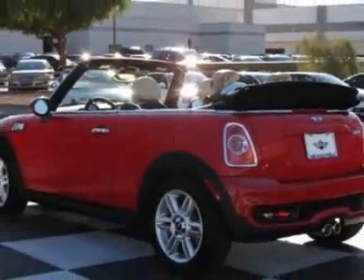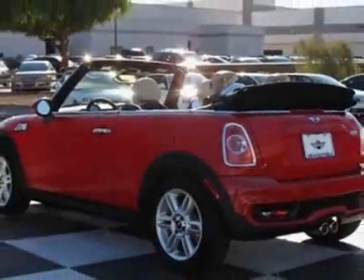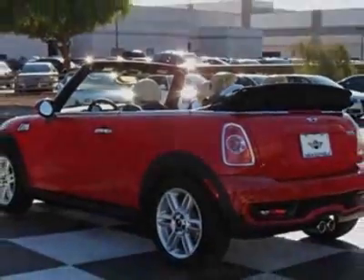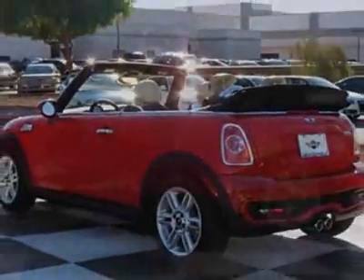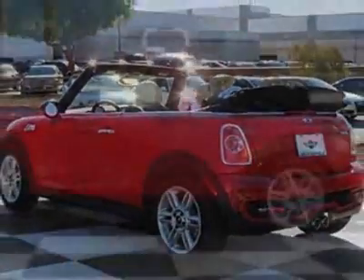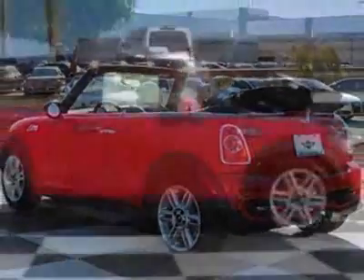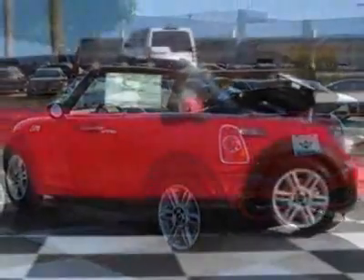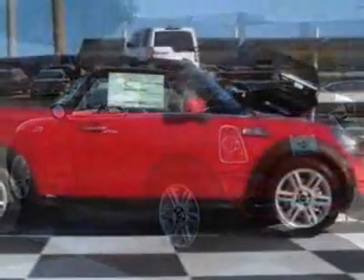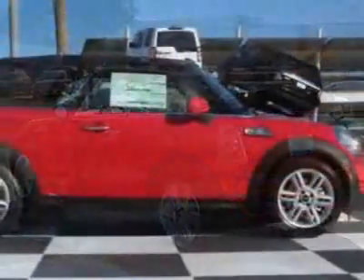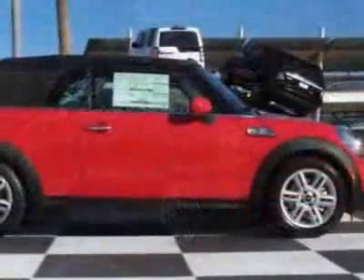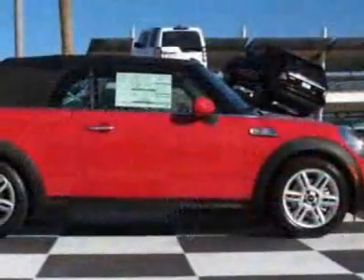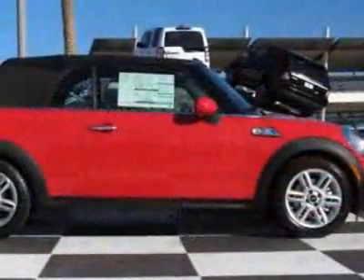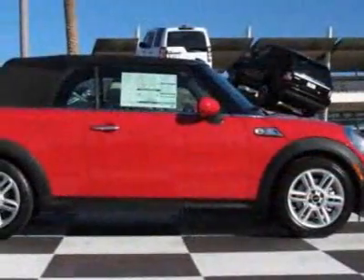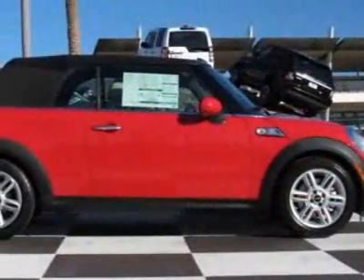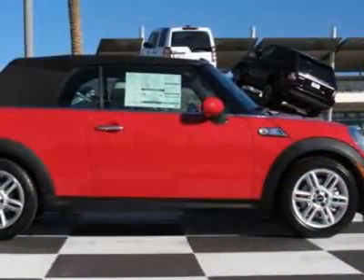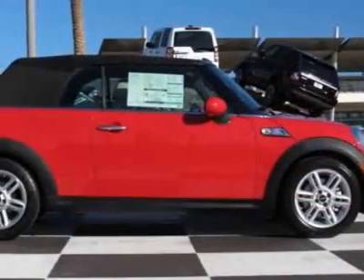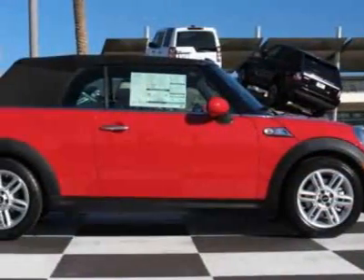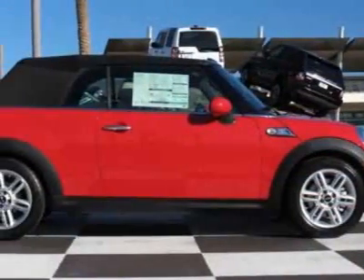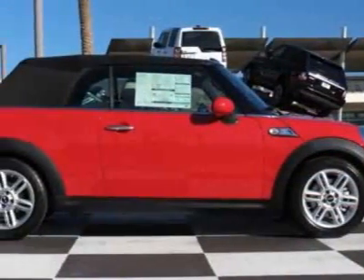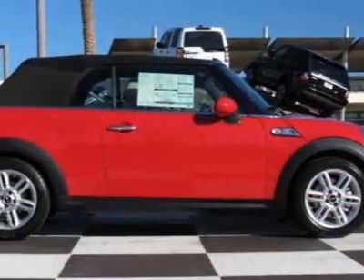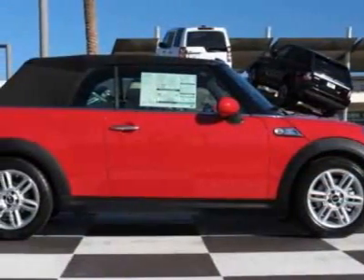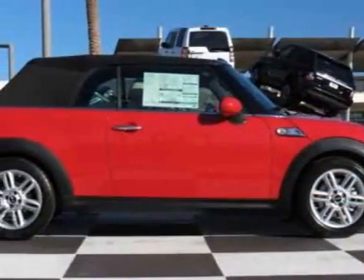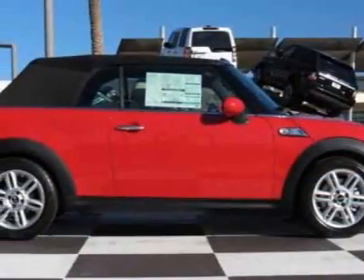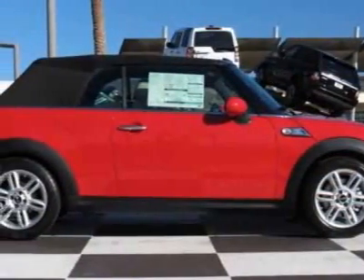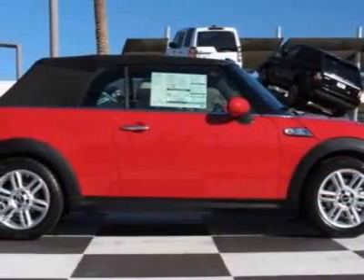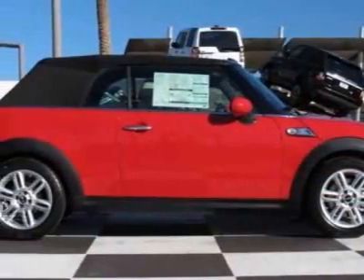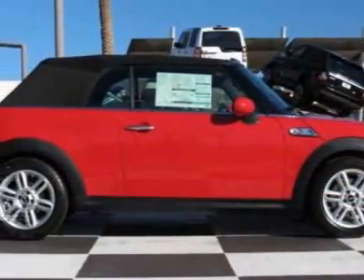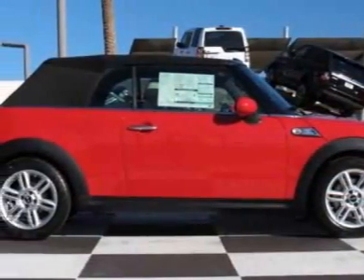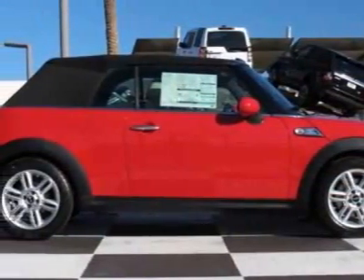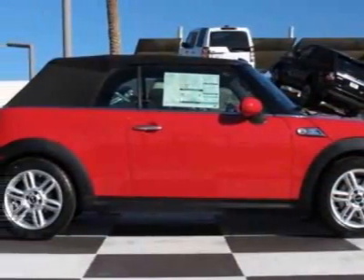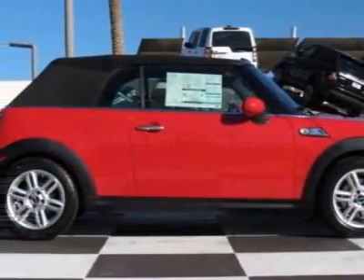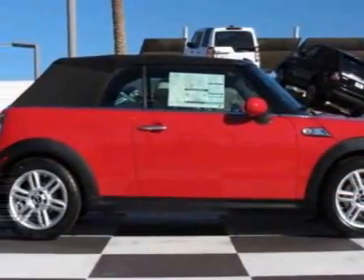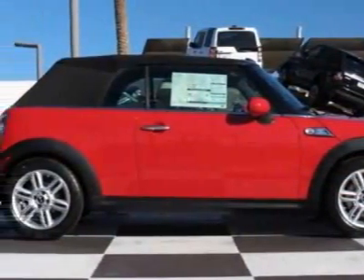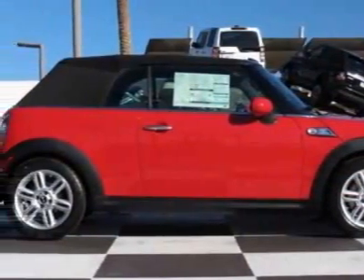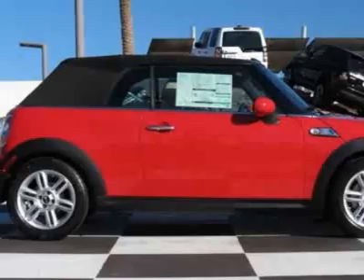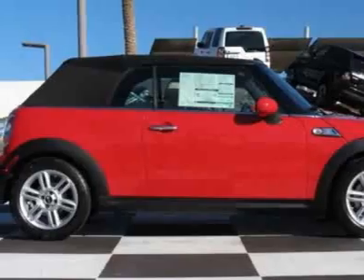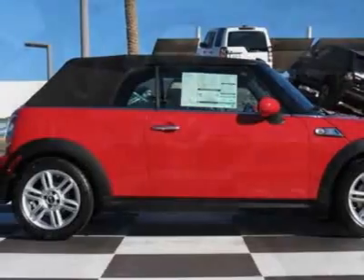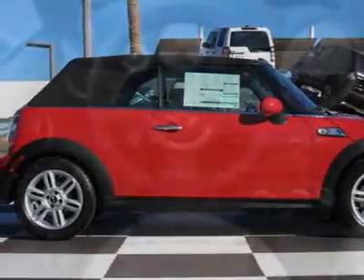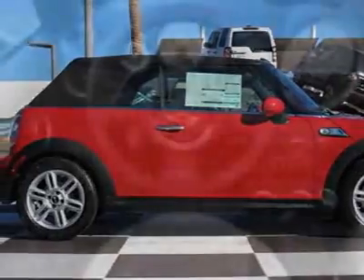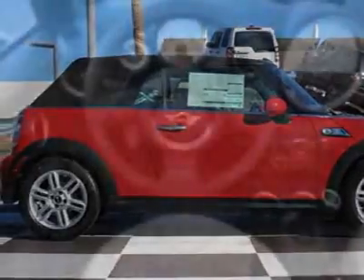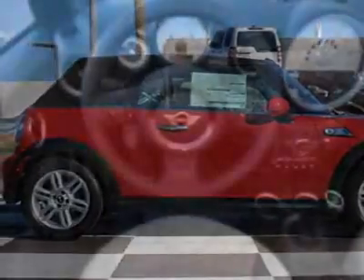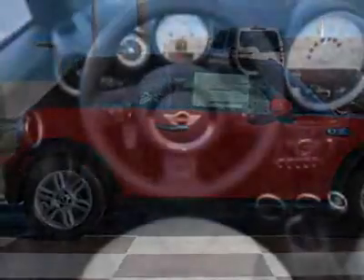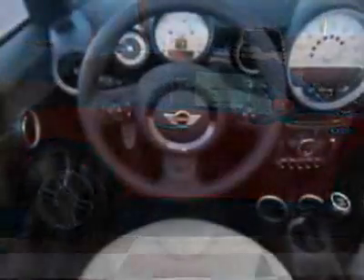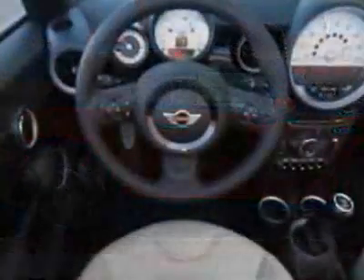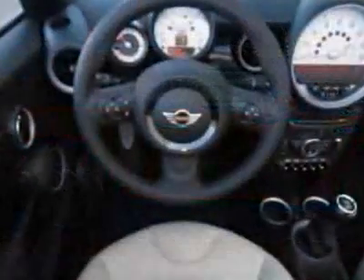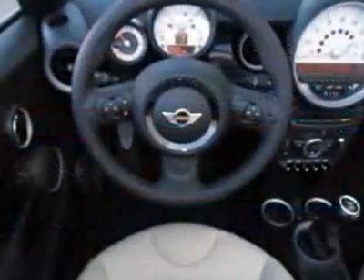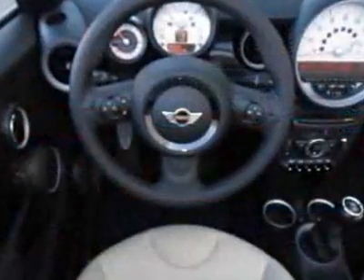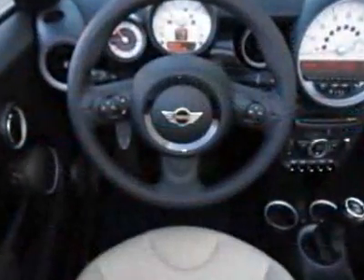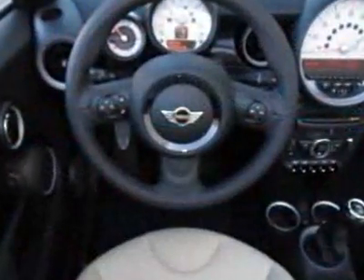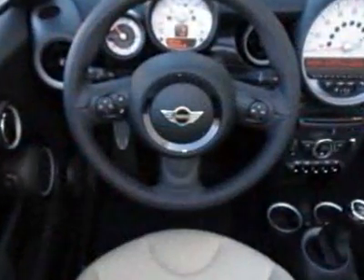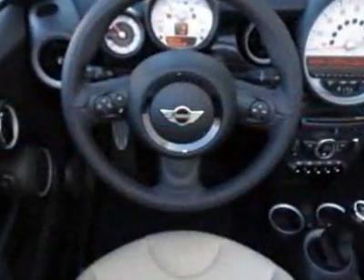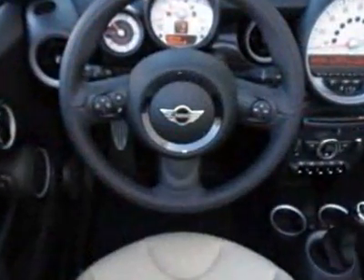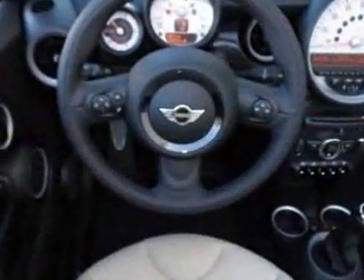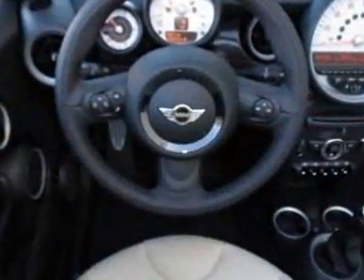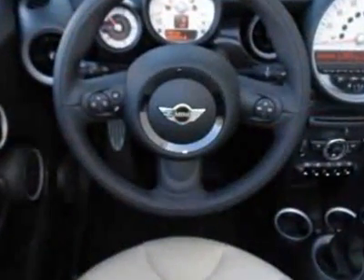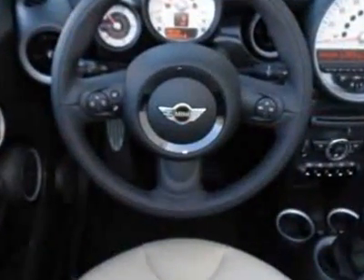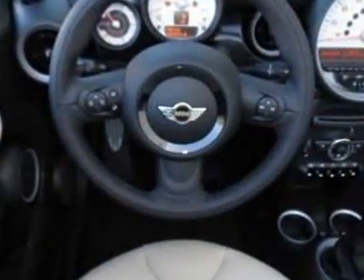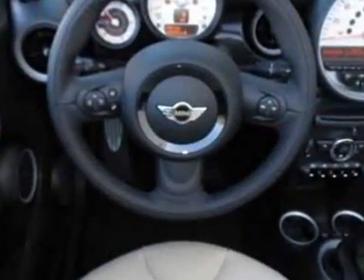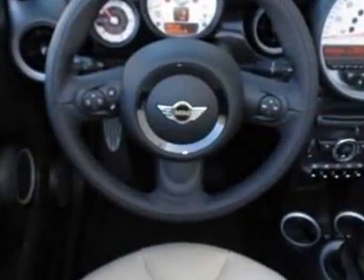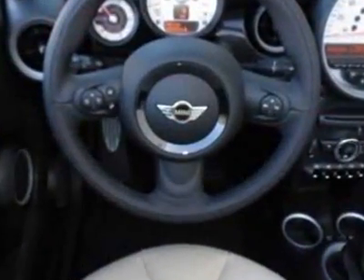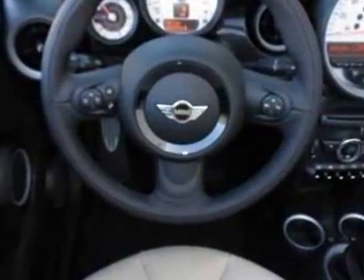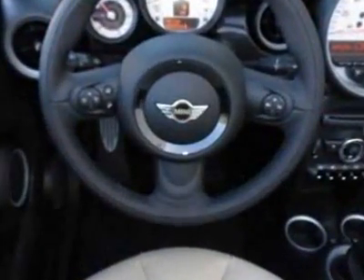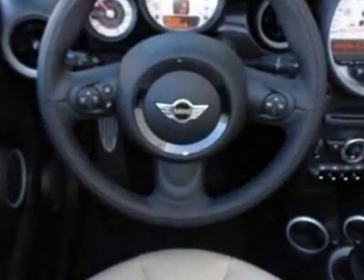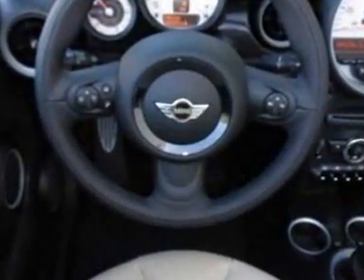Call 800-410-1043 or email our friendly sales staff today to schedule a test drive.